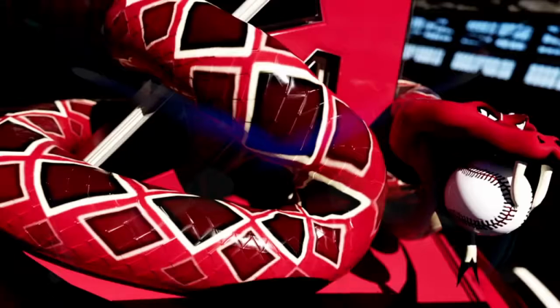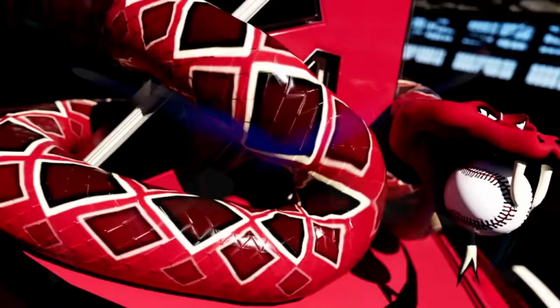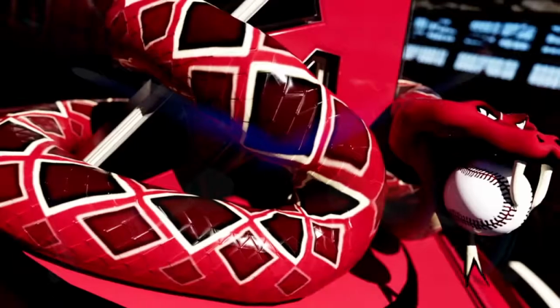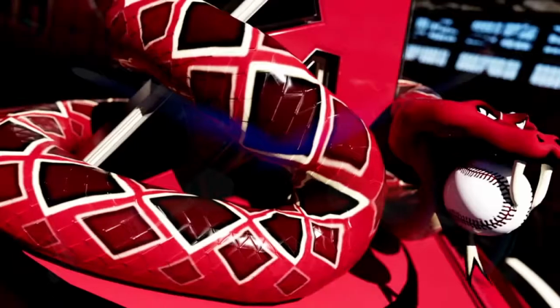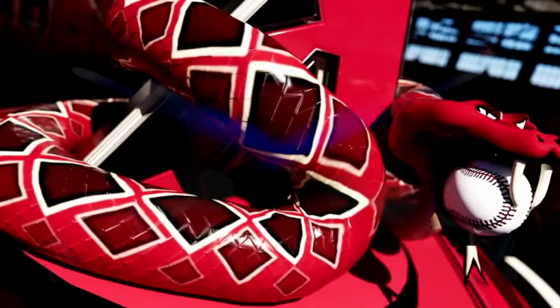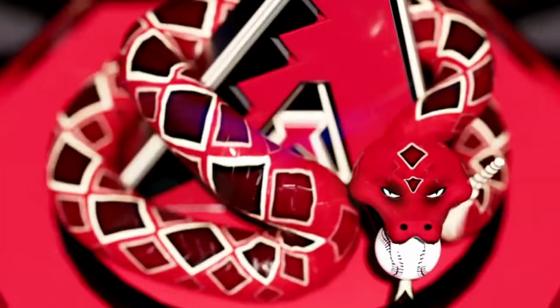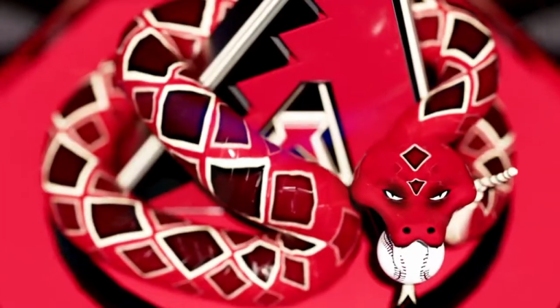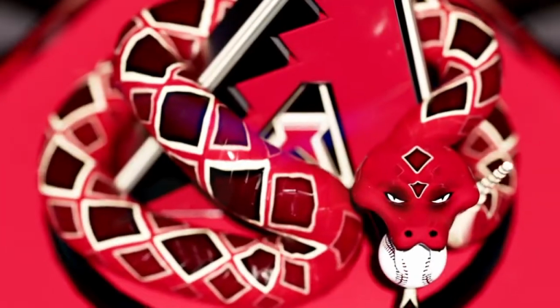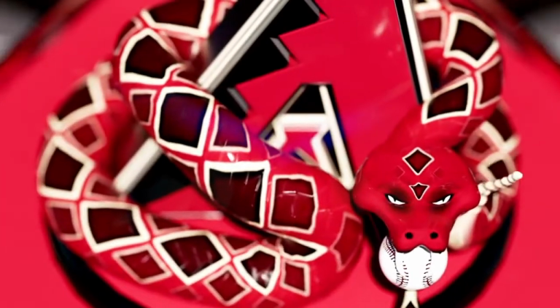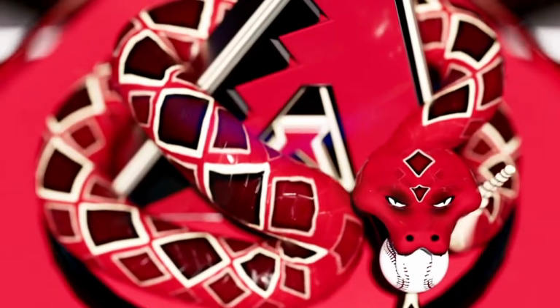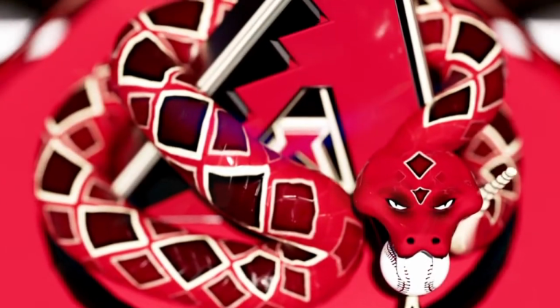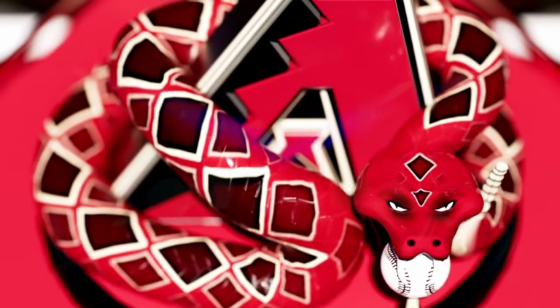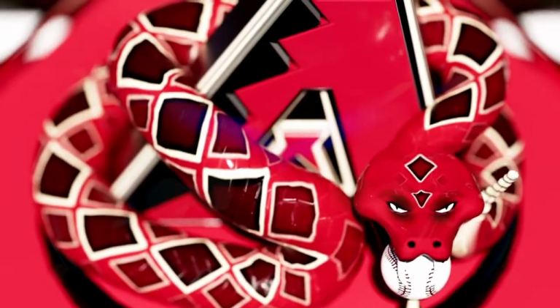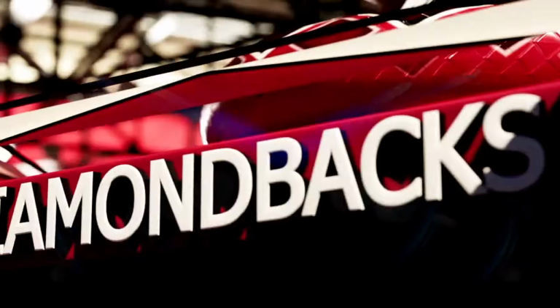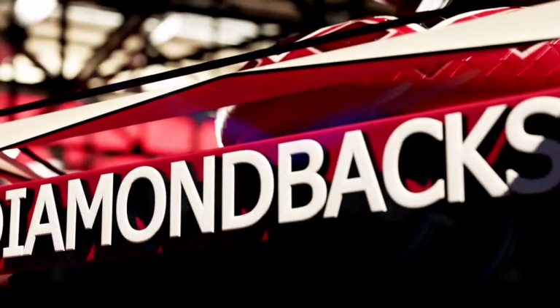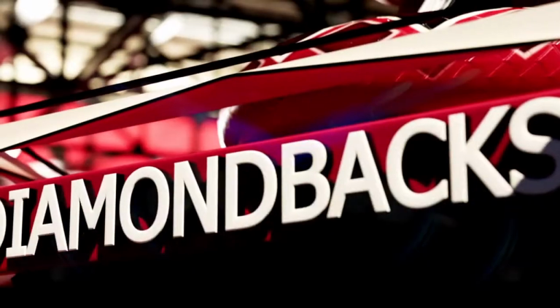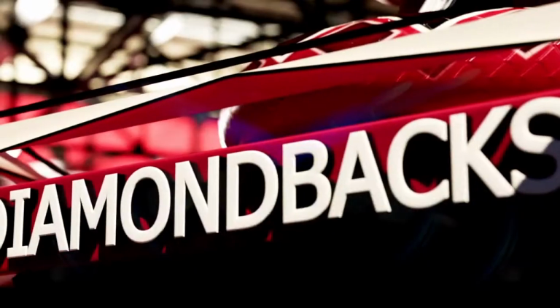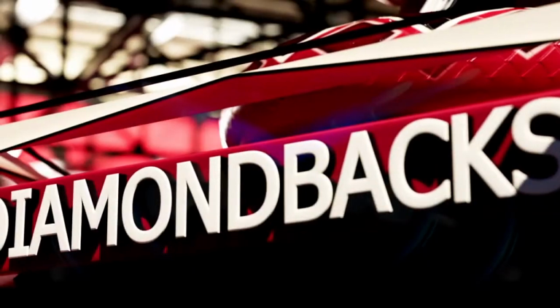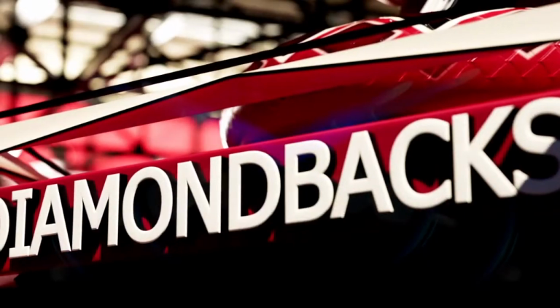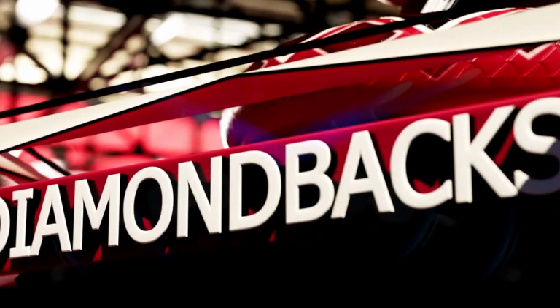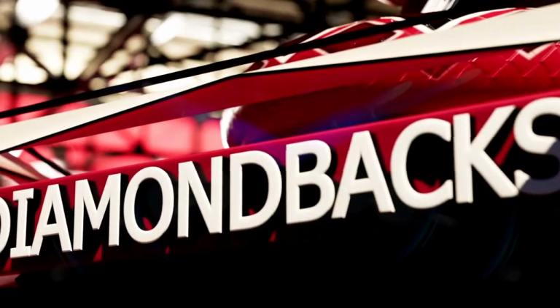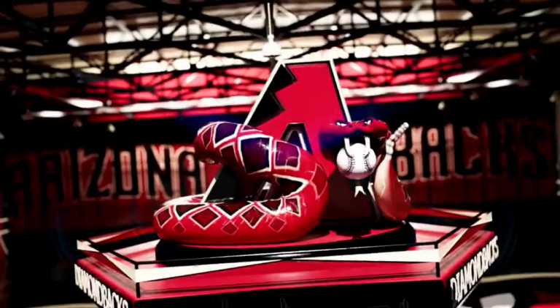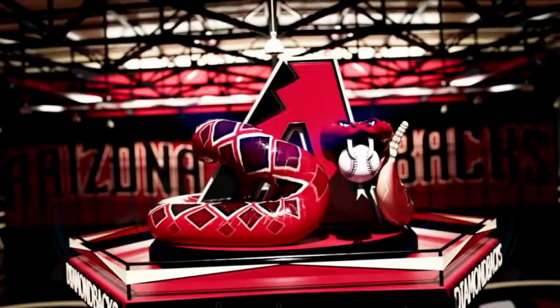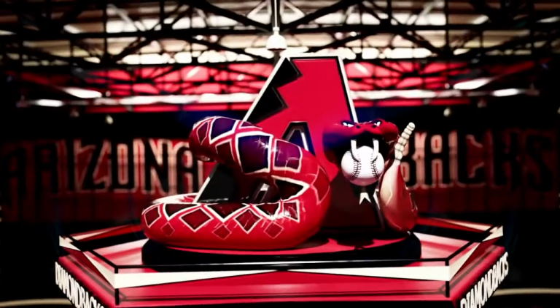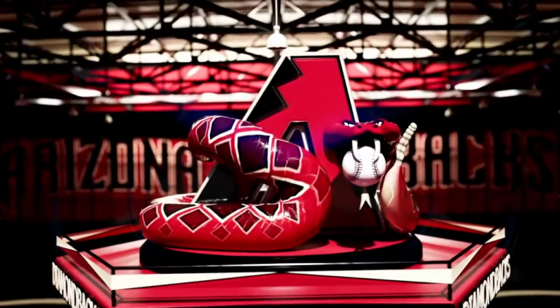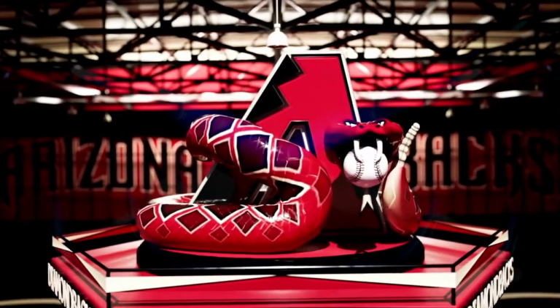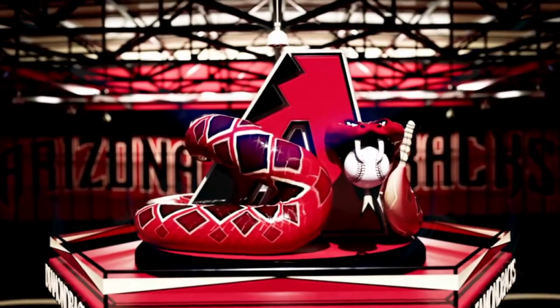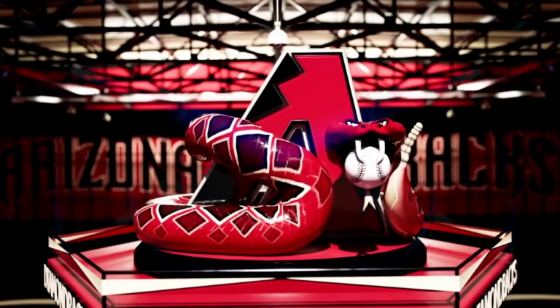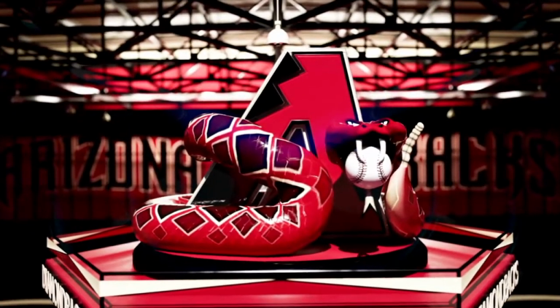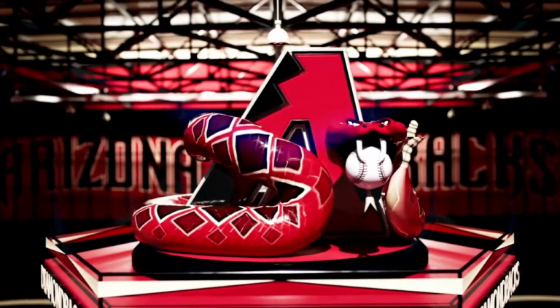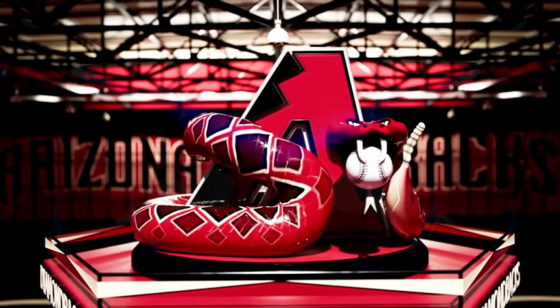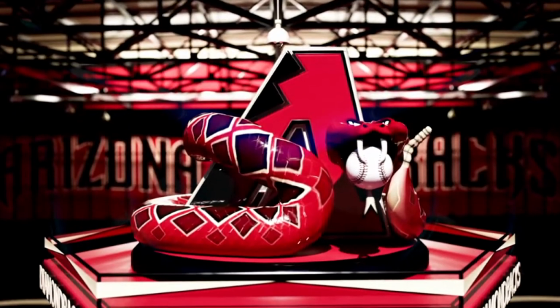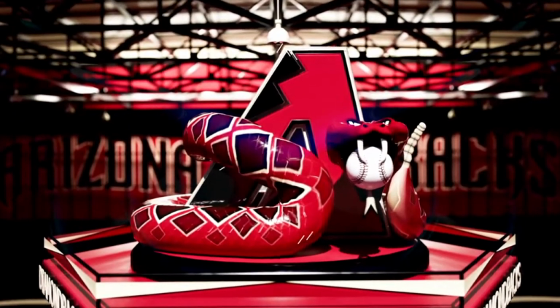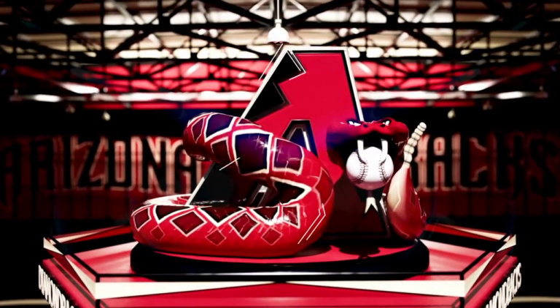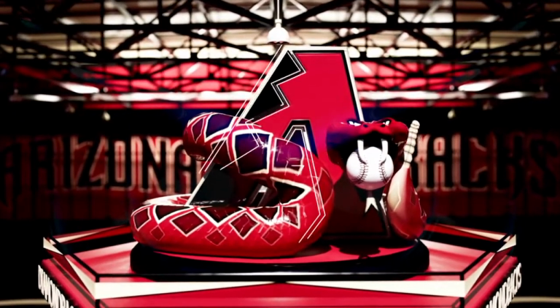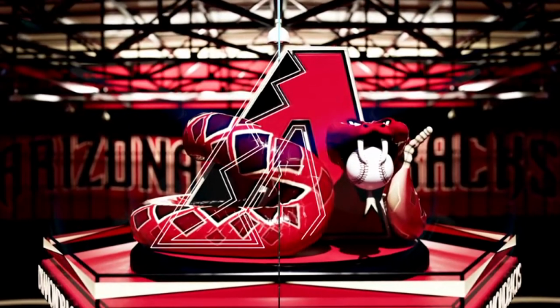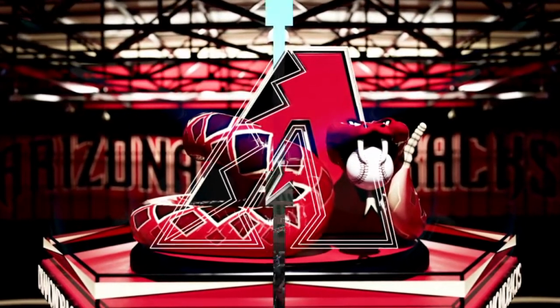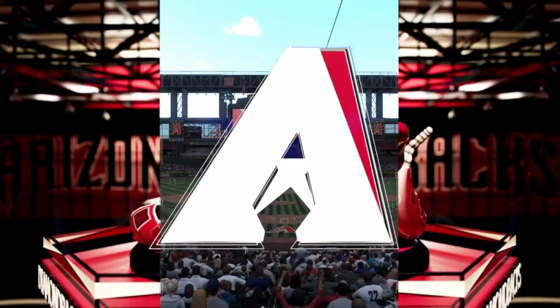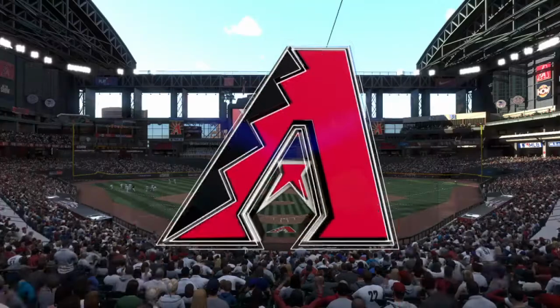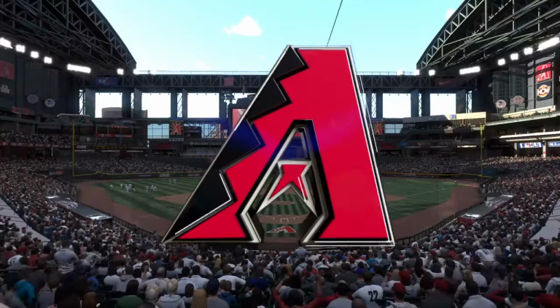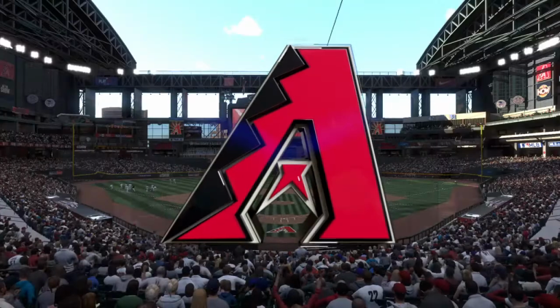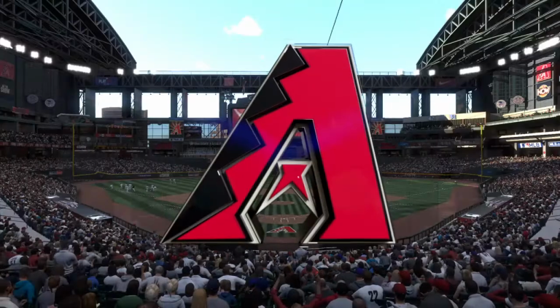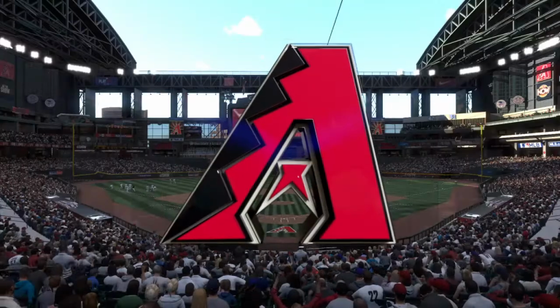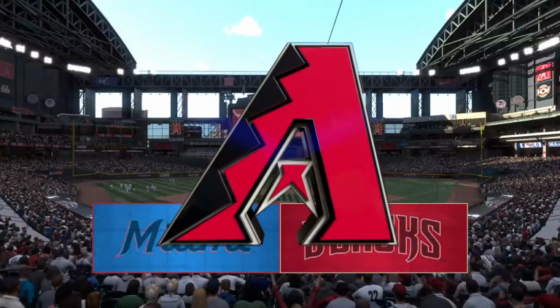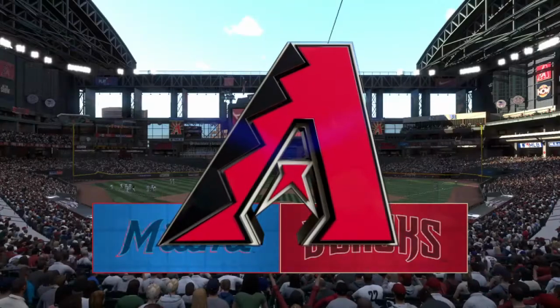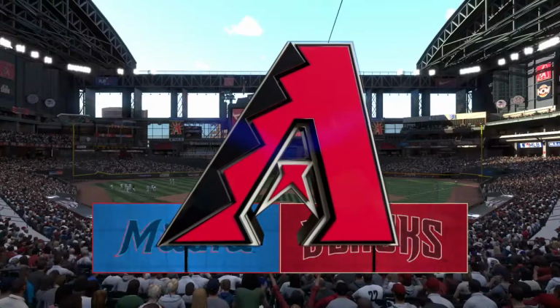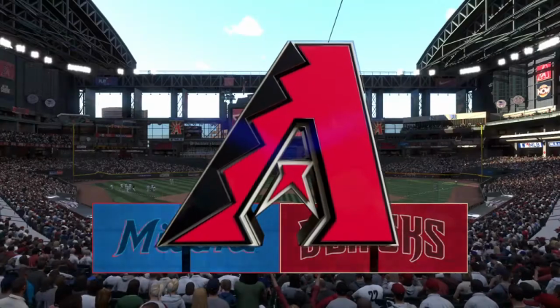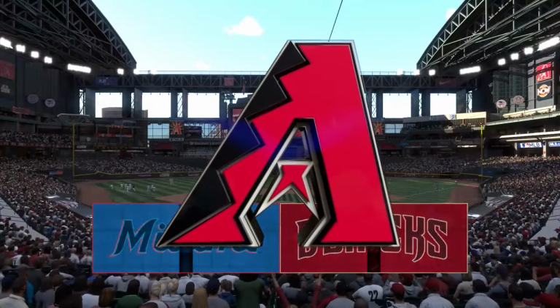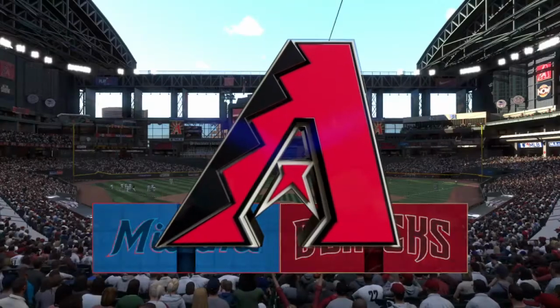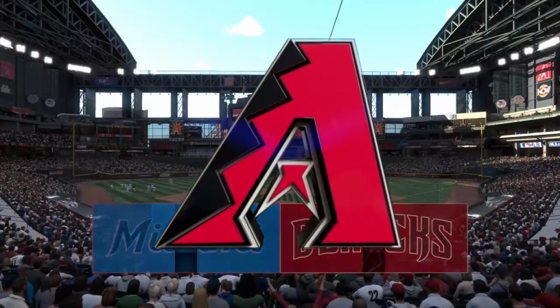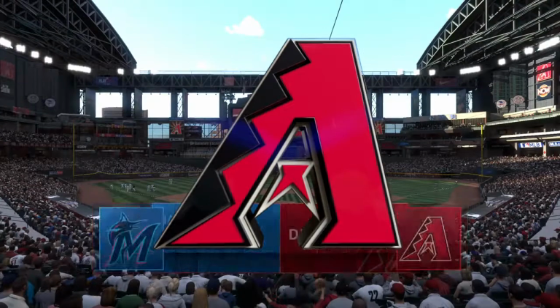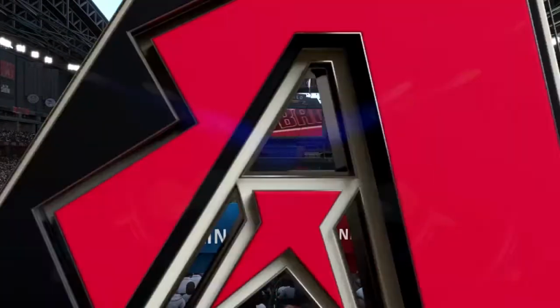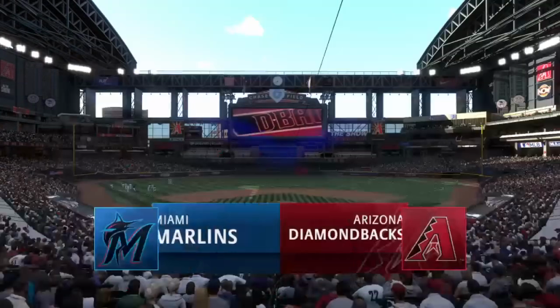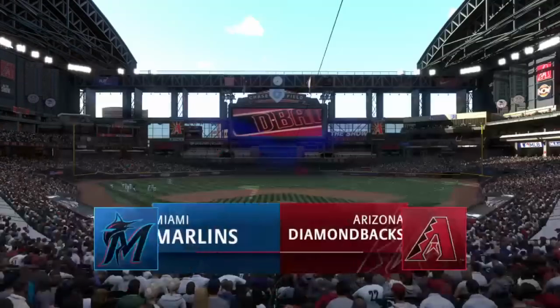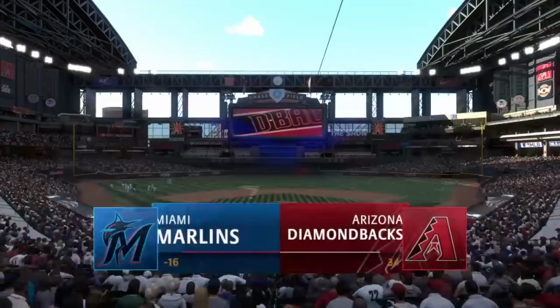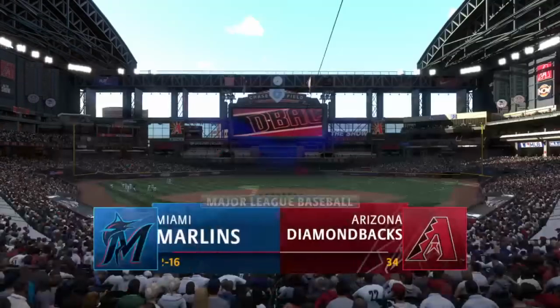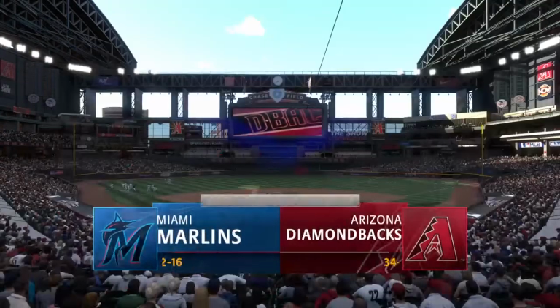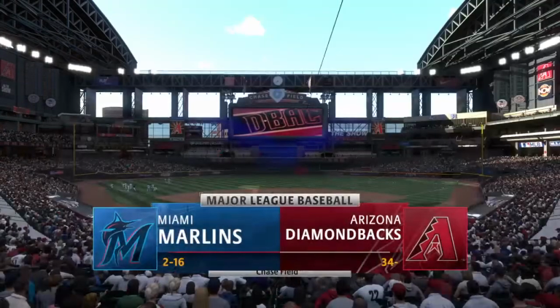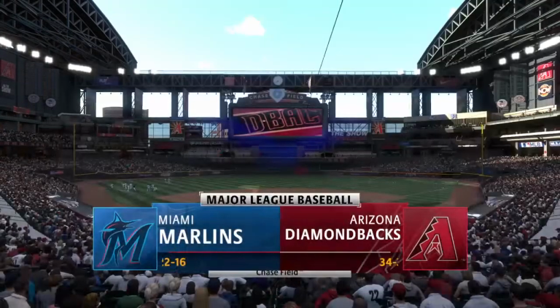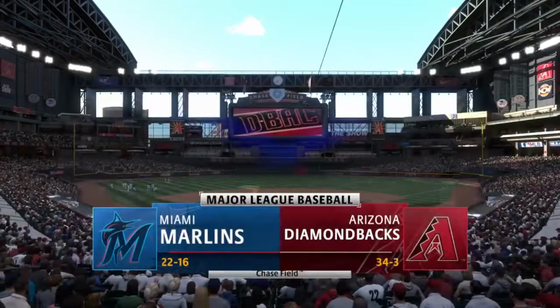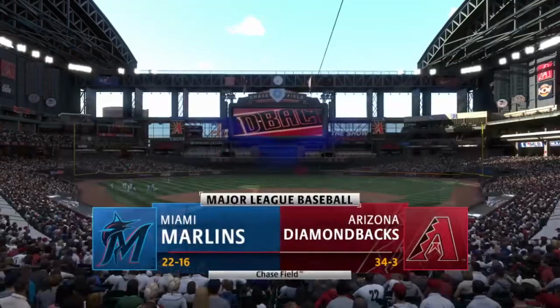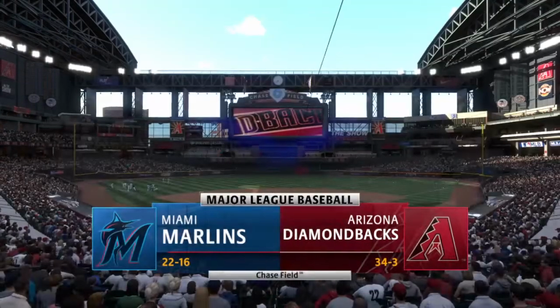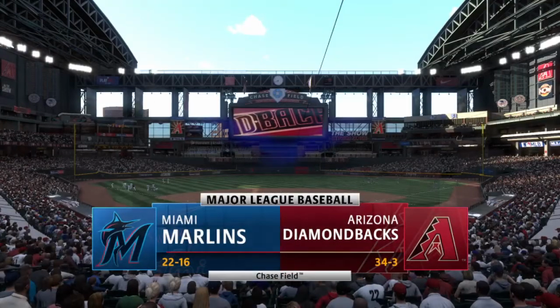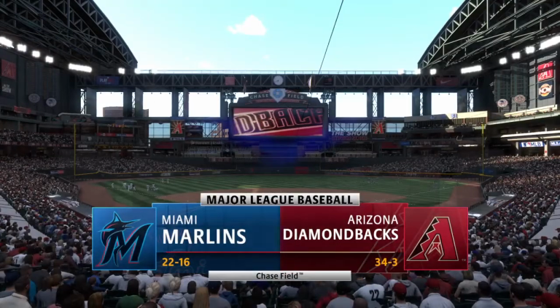With us, a great night for baseball ahead on the show. It's the Miami Marlins and the Arizona Diamondbacks.